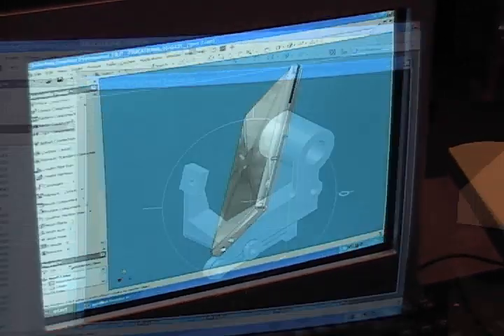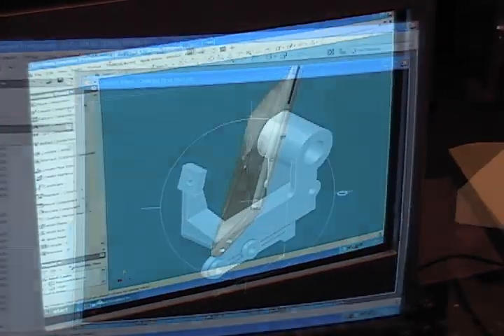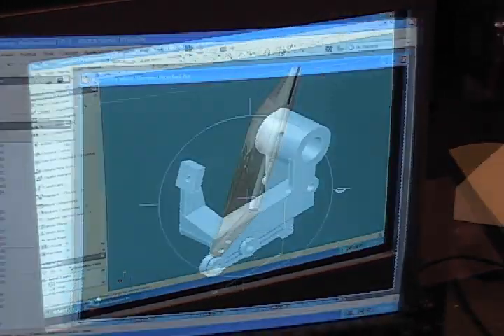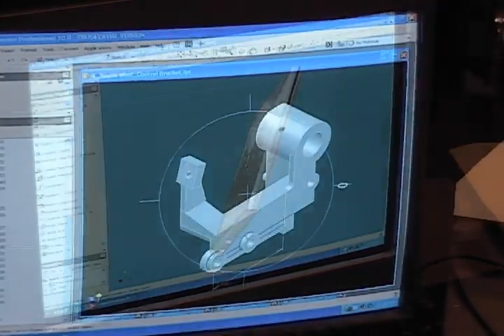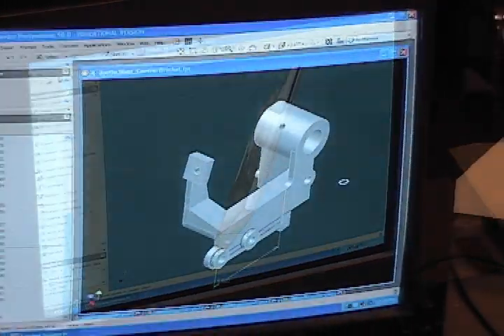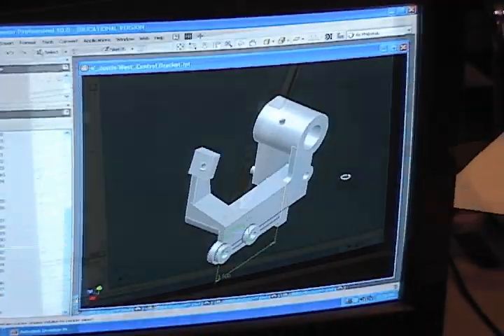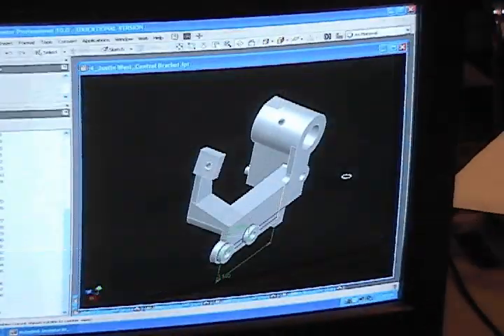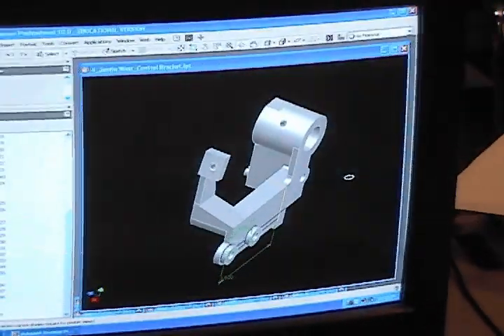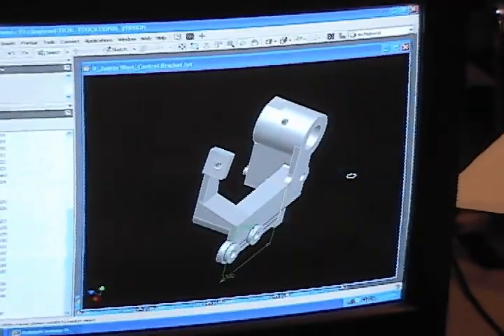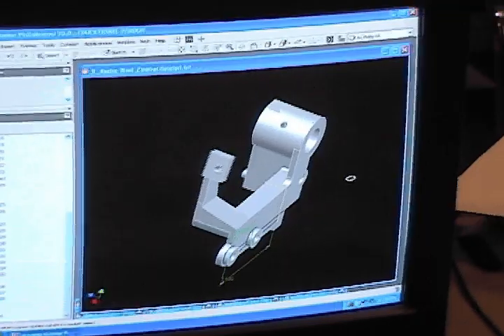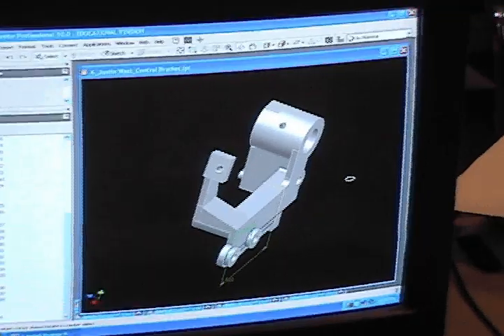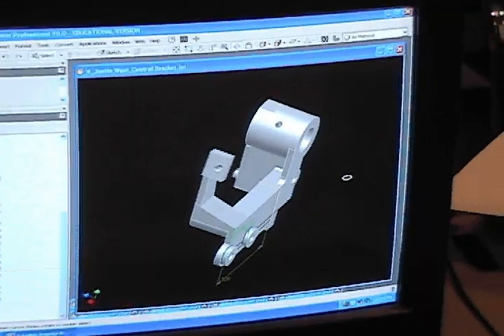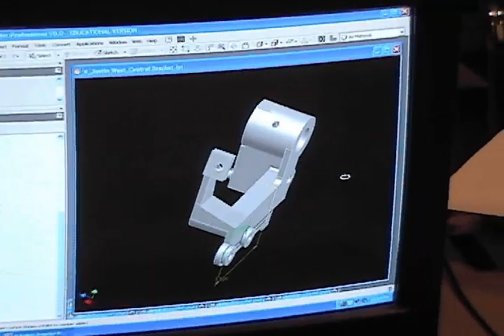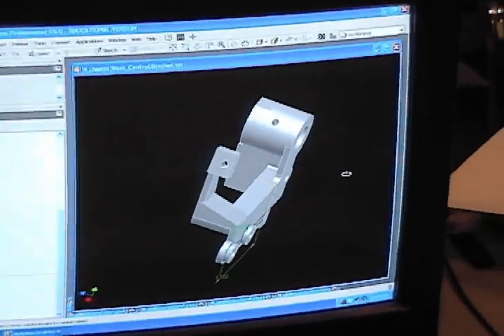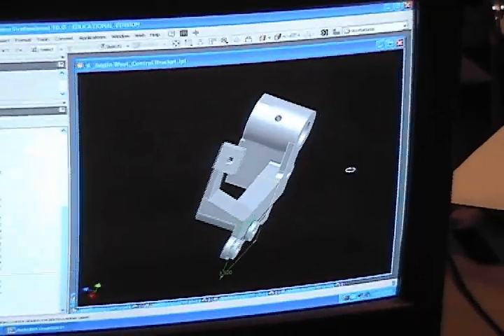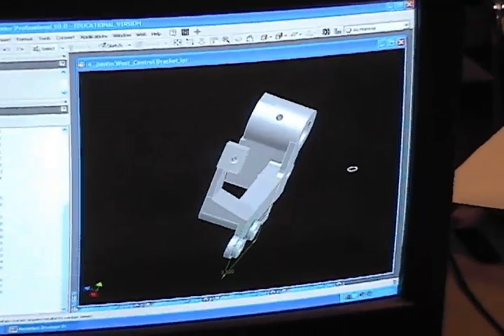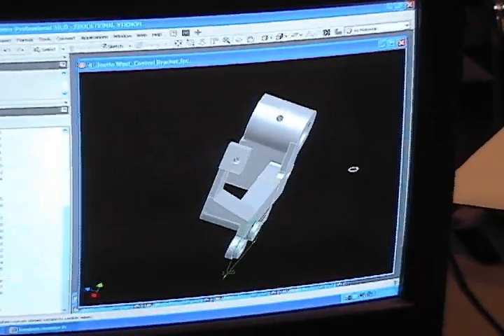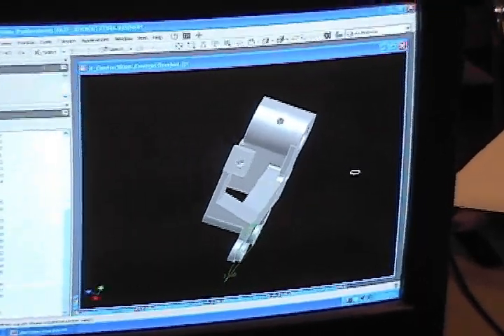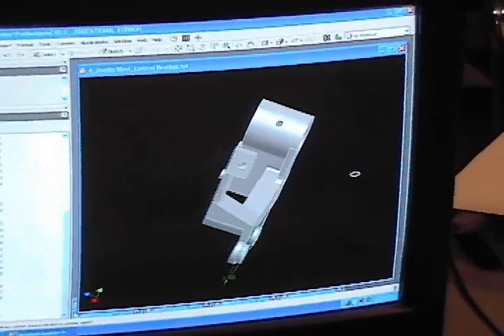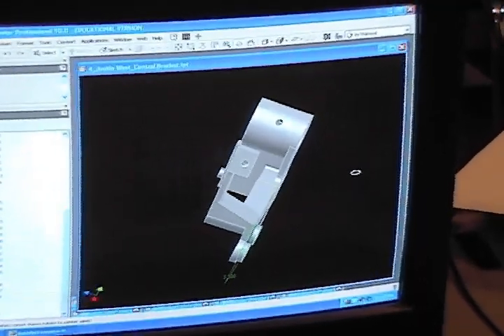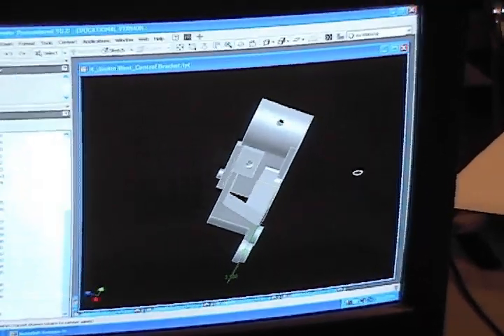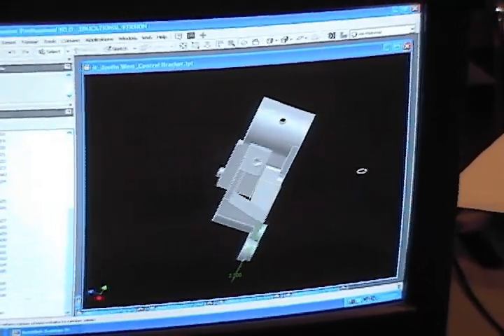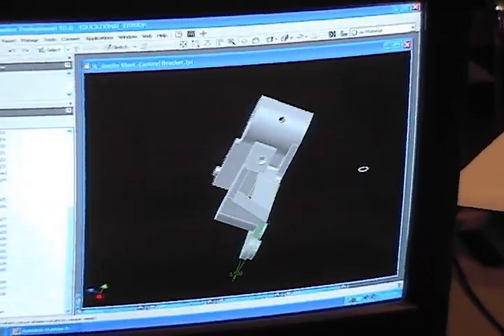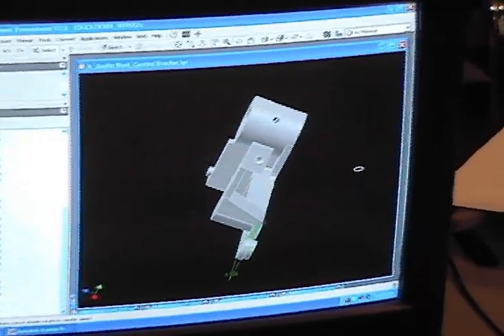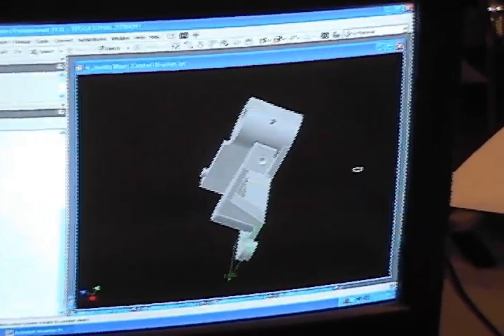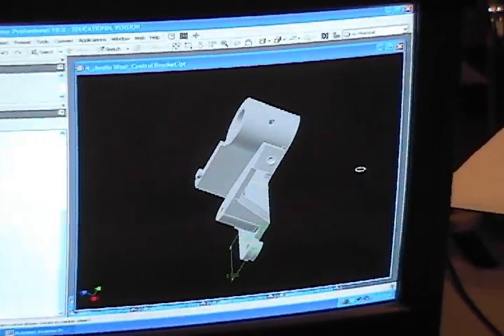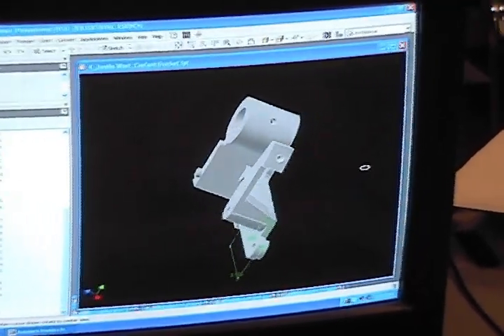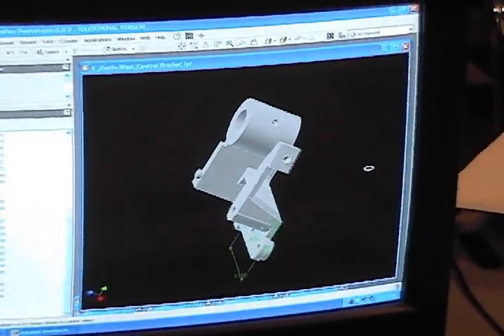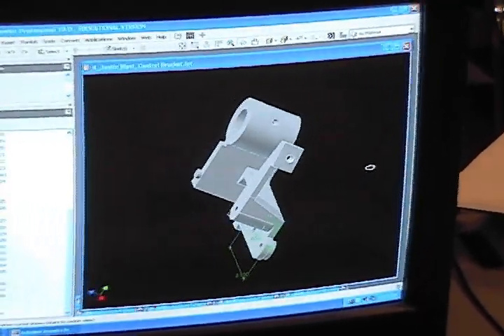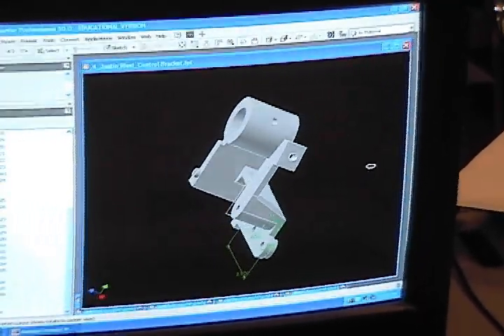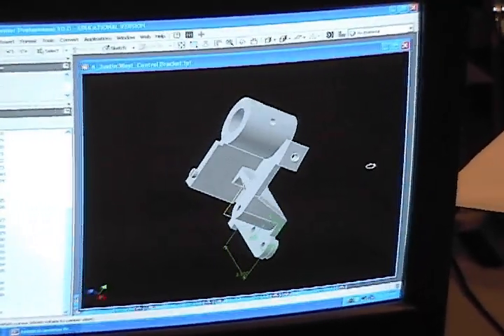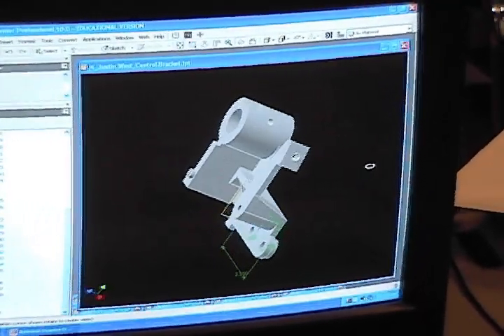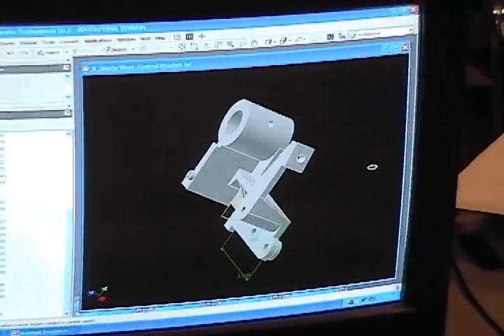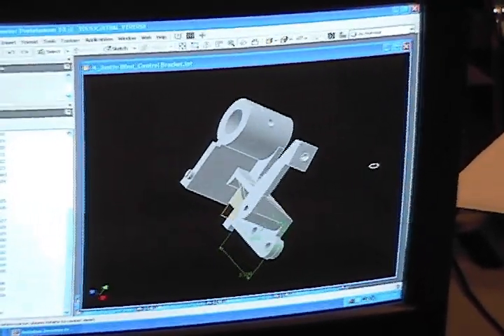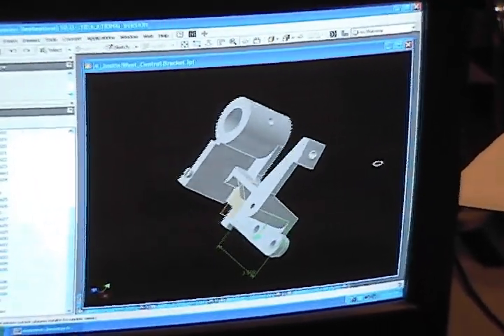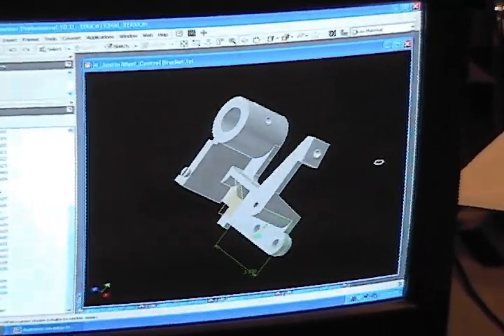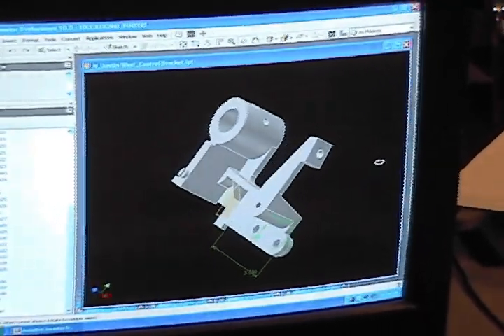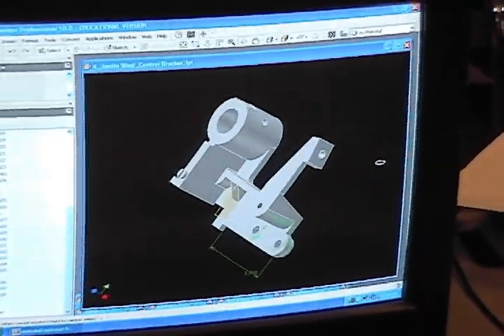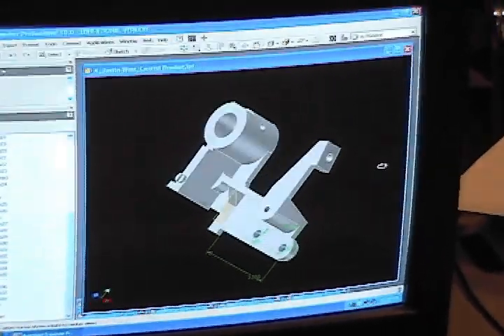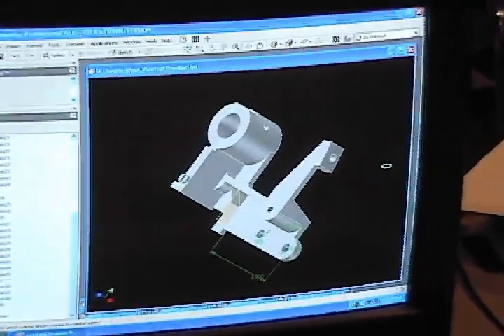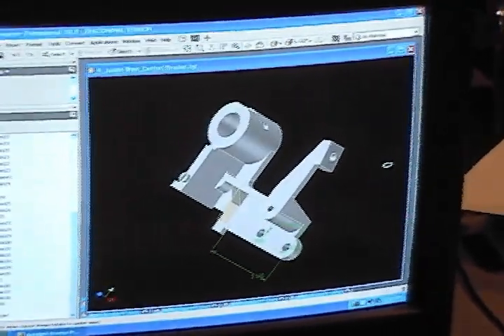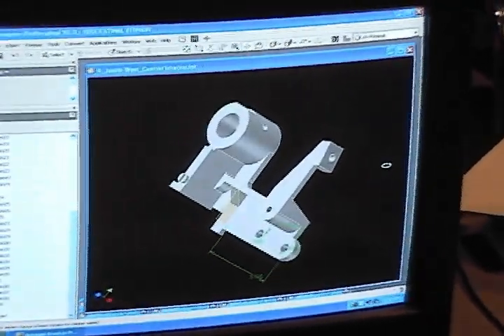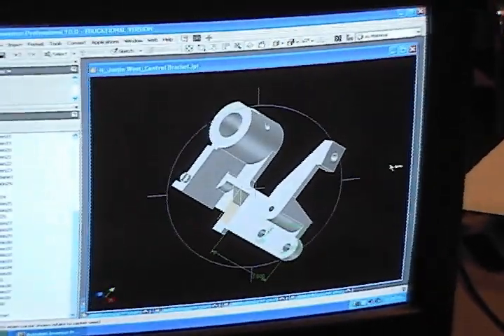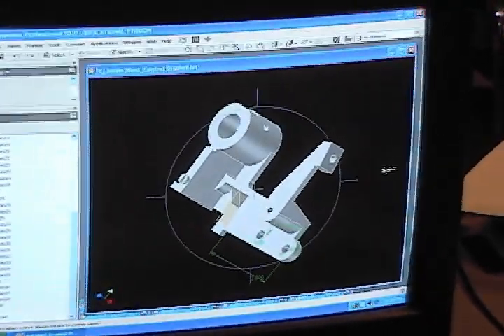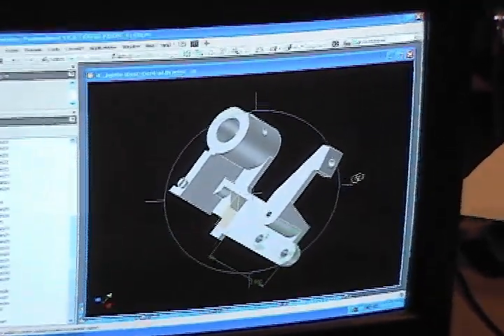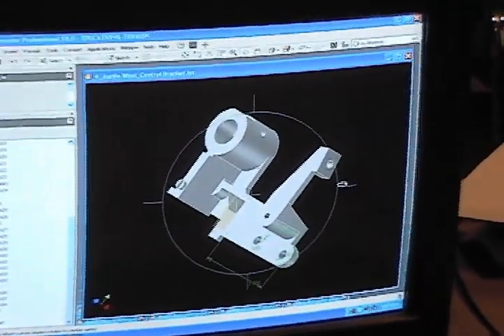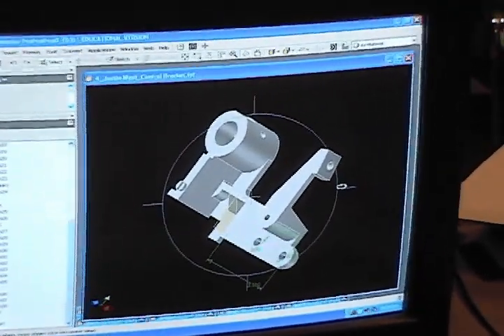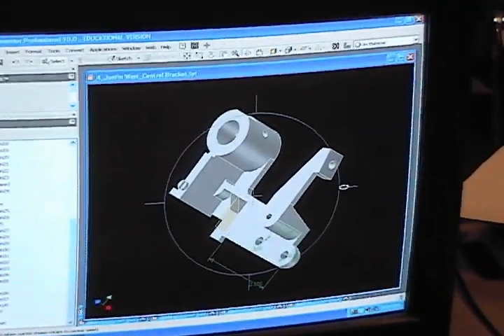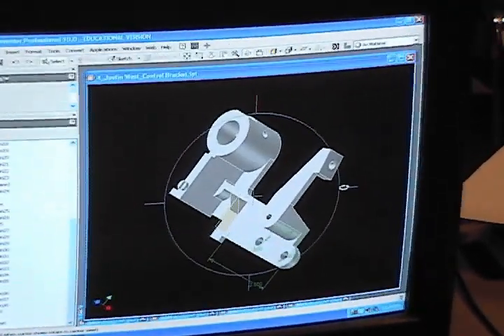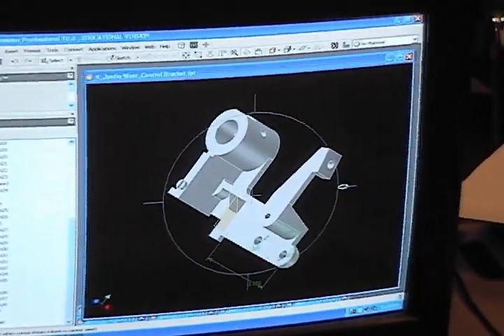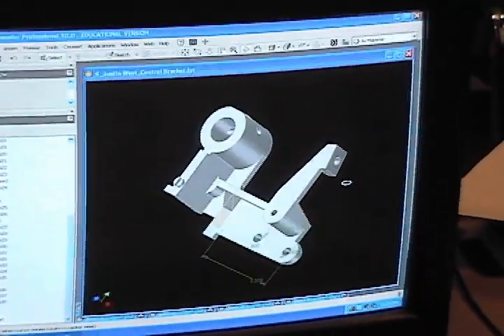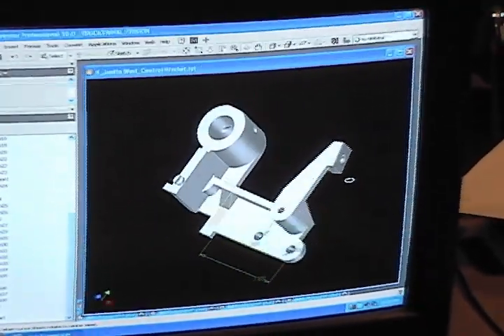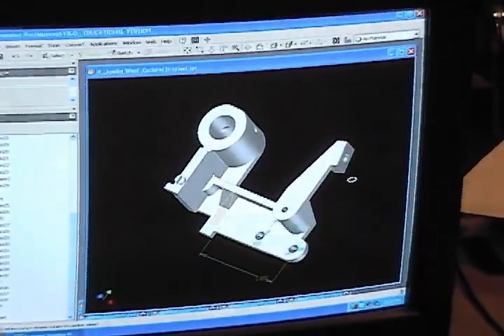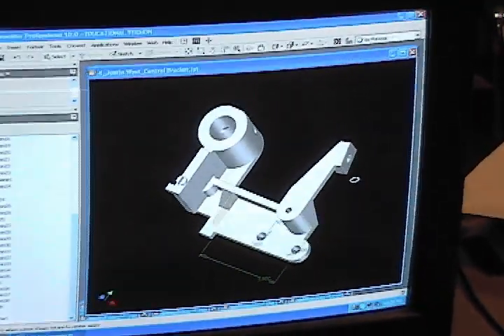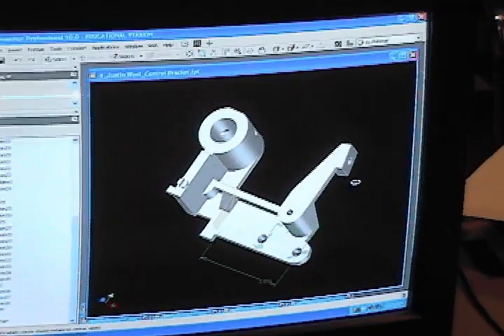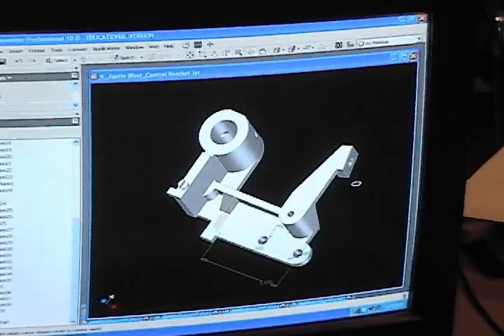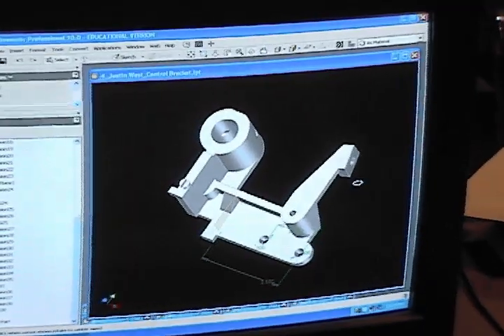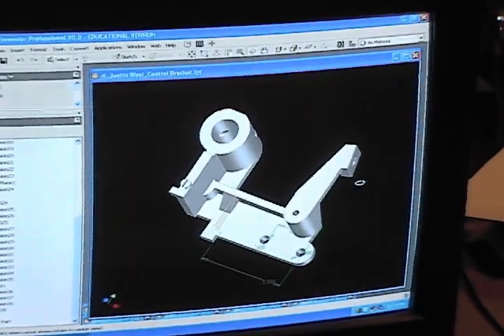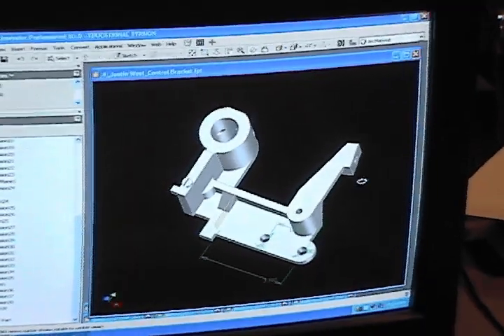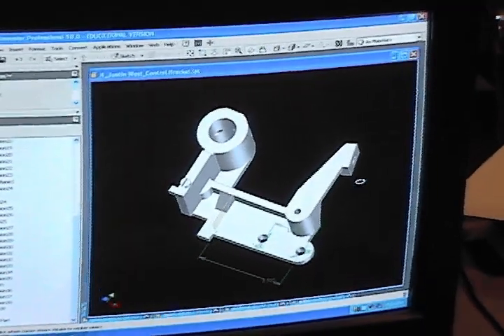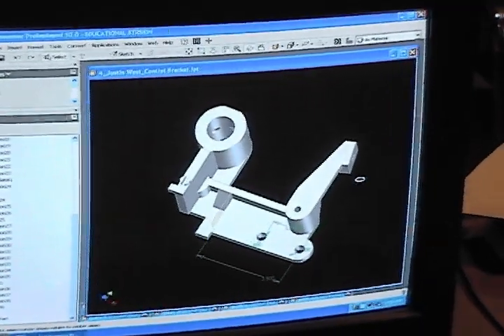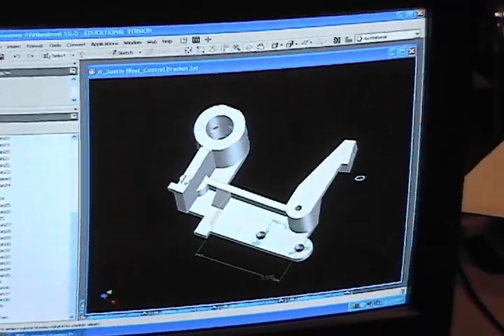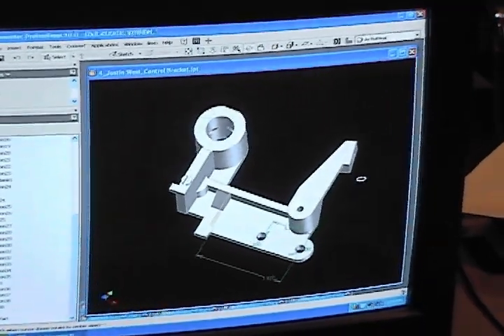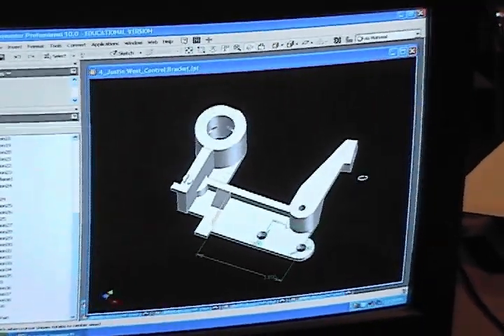For students who are interested in houses and house construction, the architectural course allows students to learn the concepts behind house construction and planning.